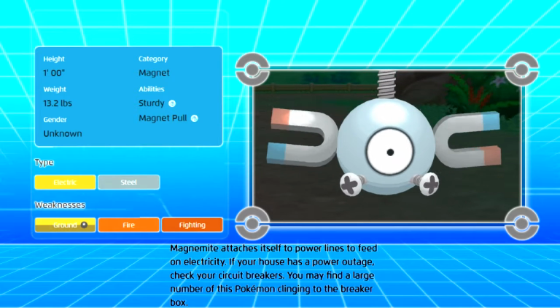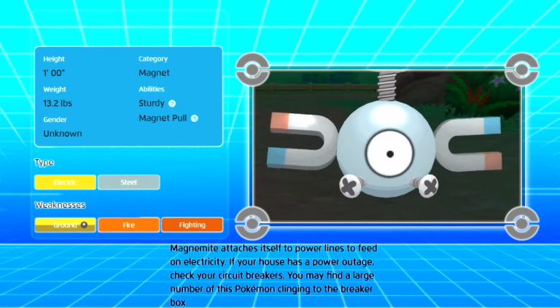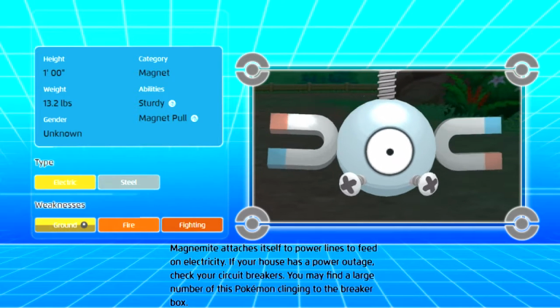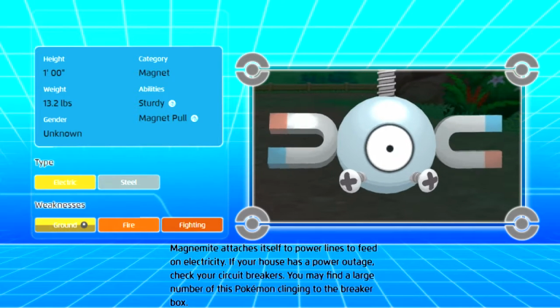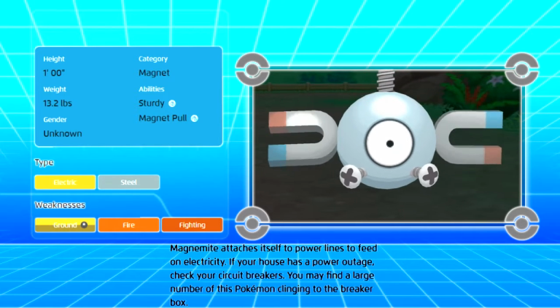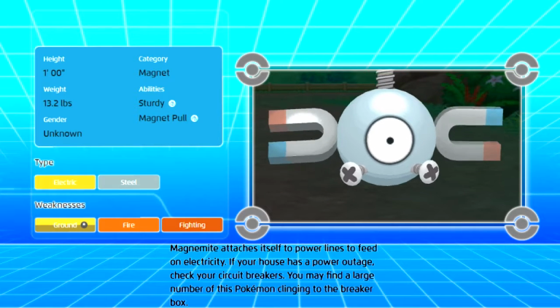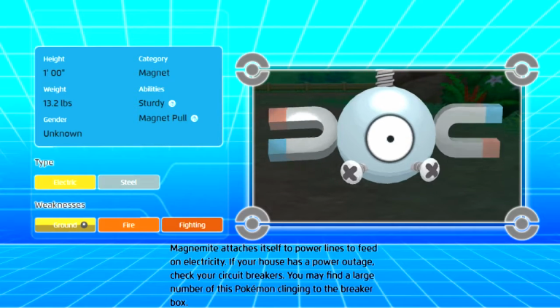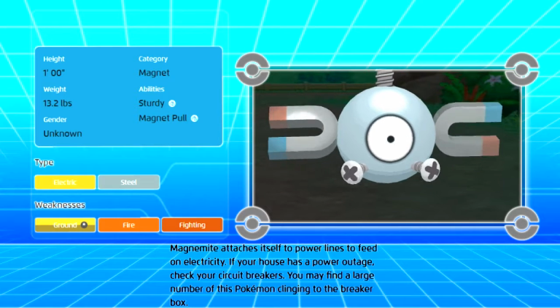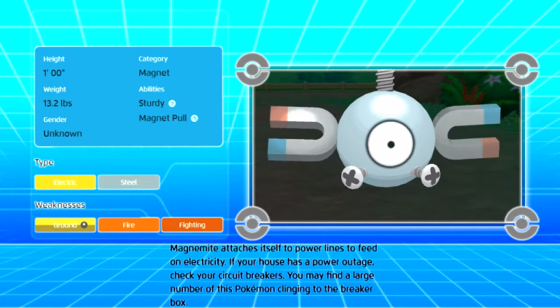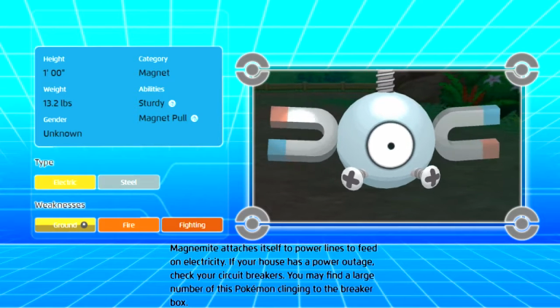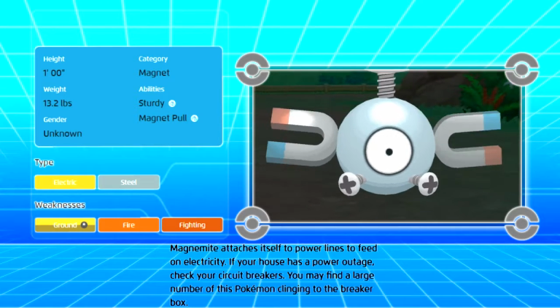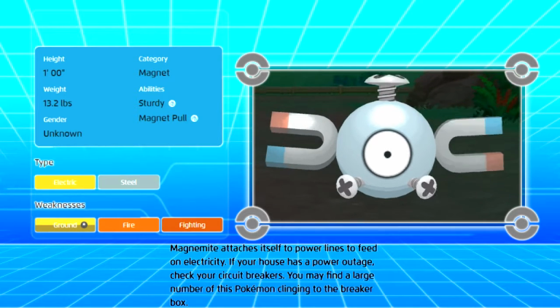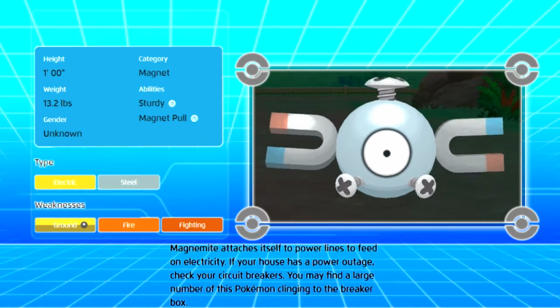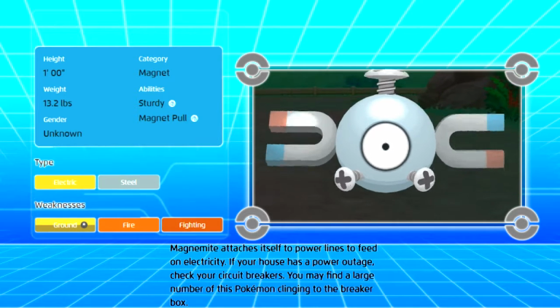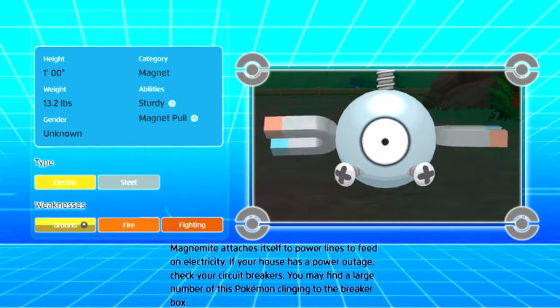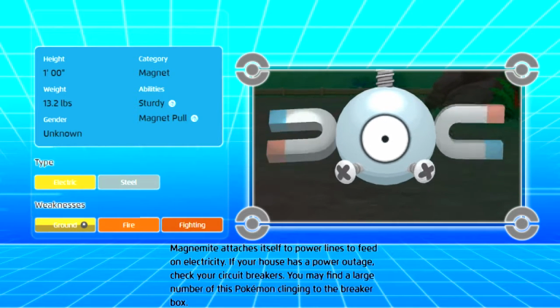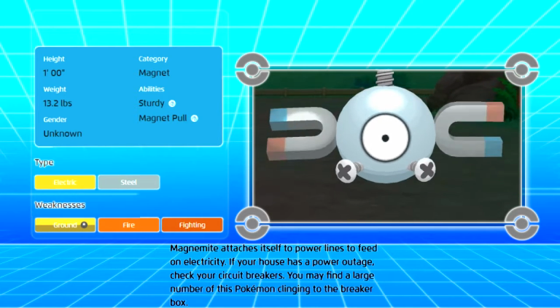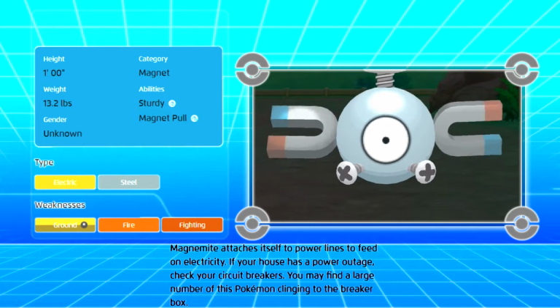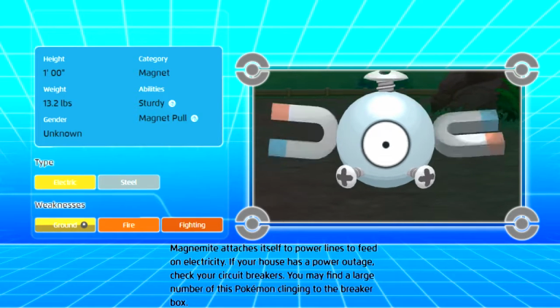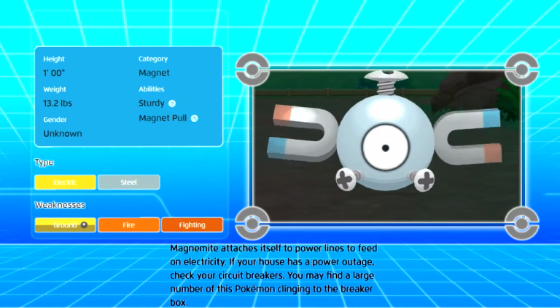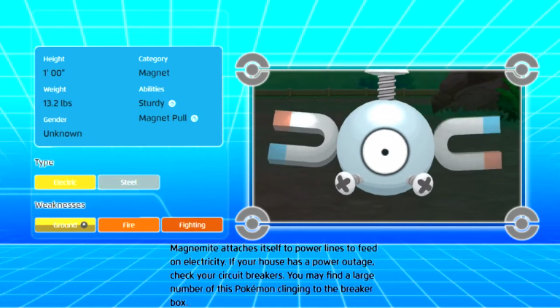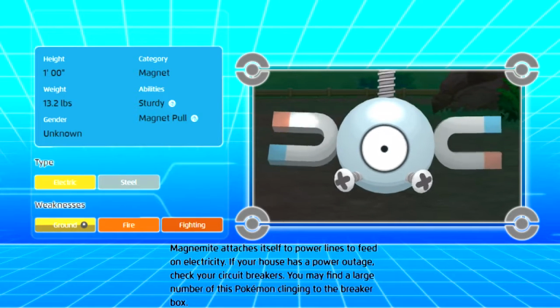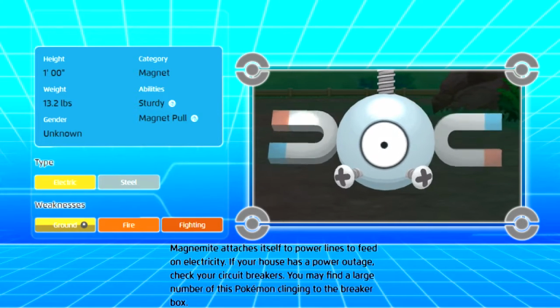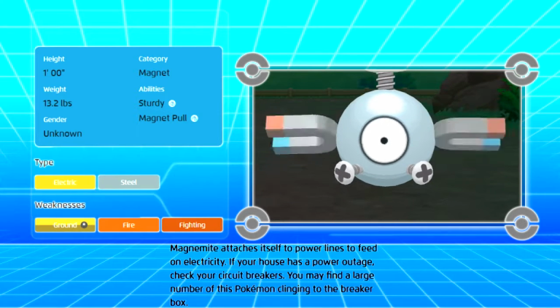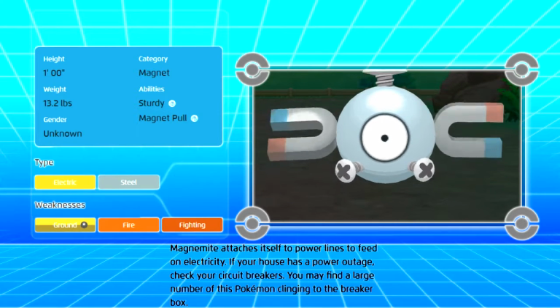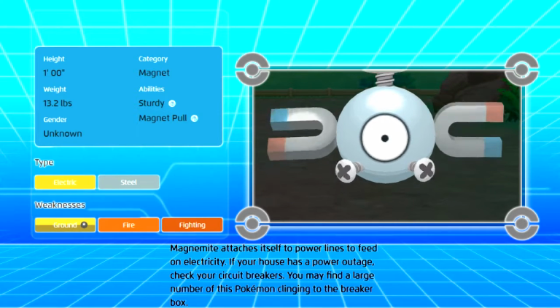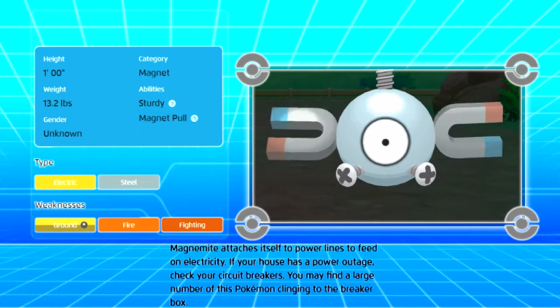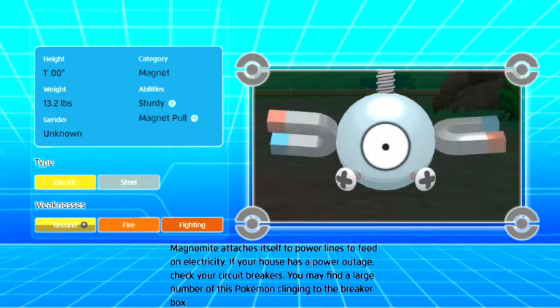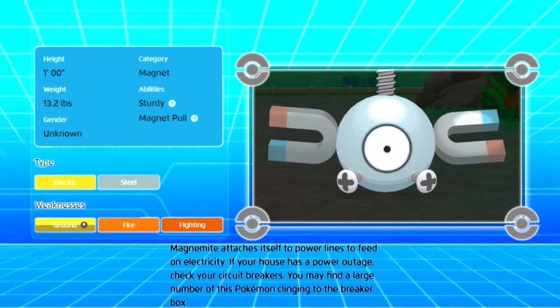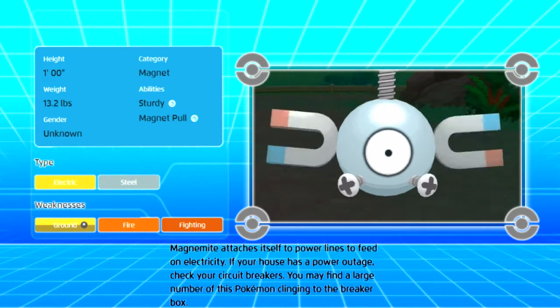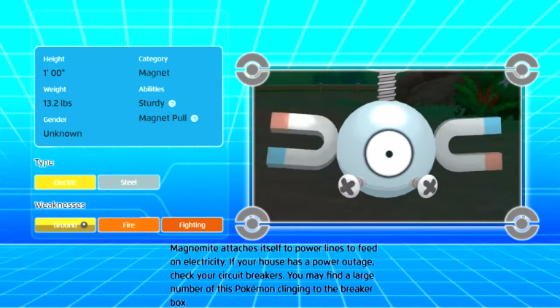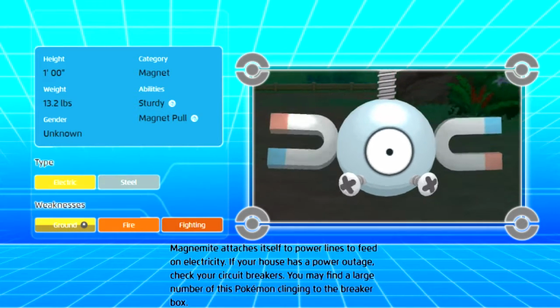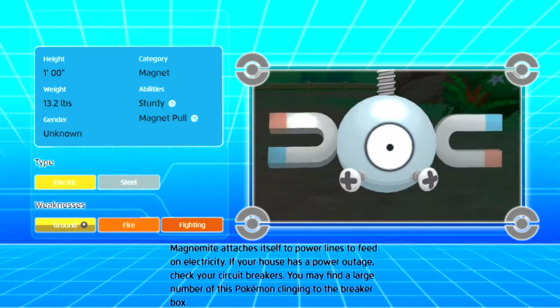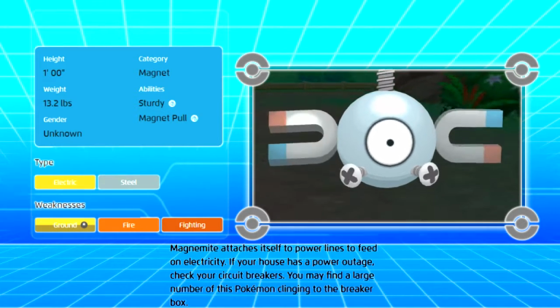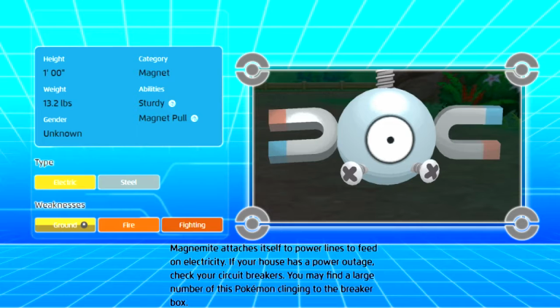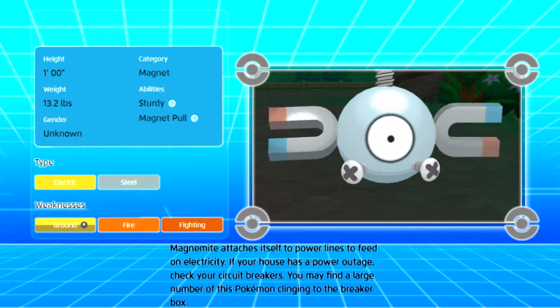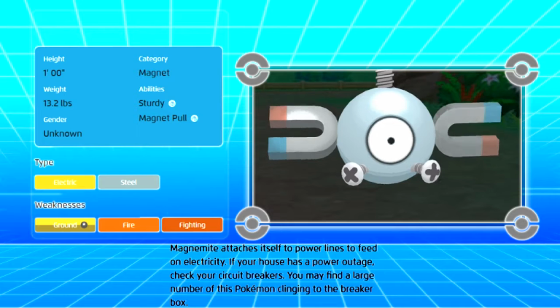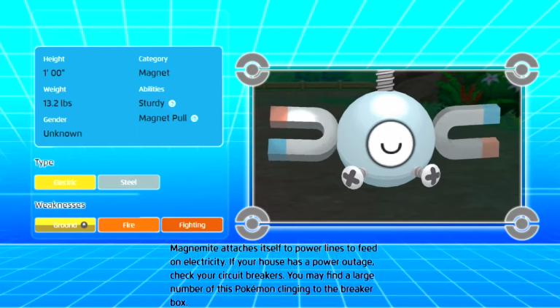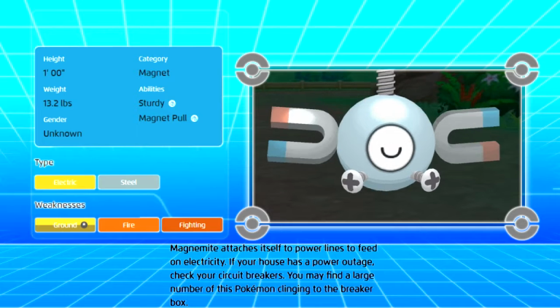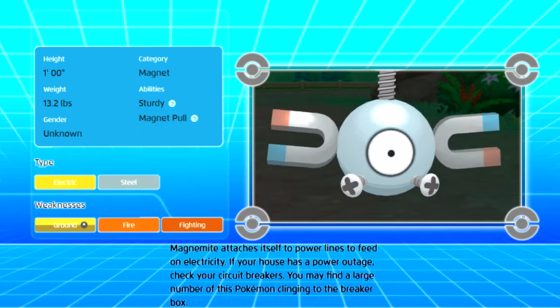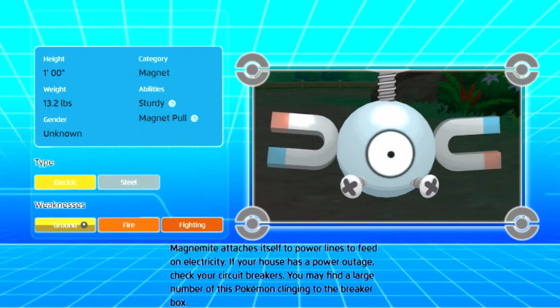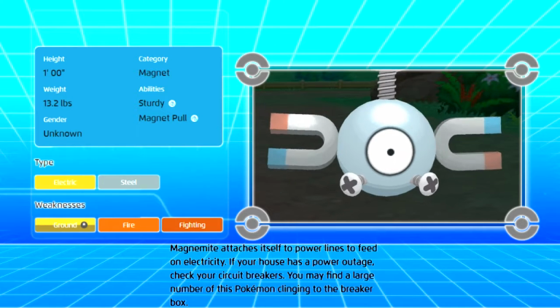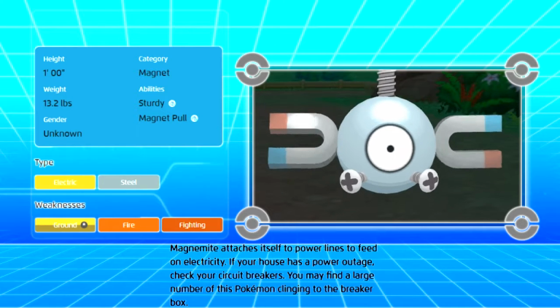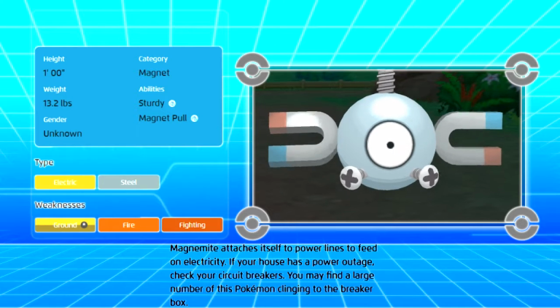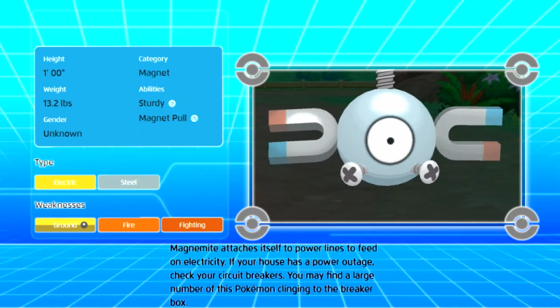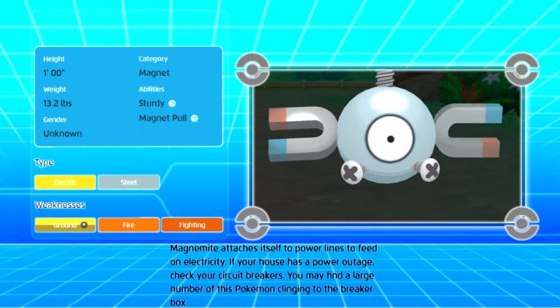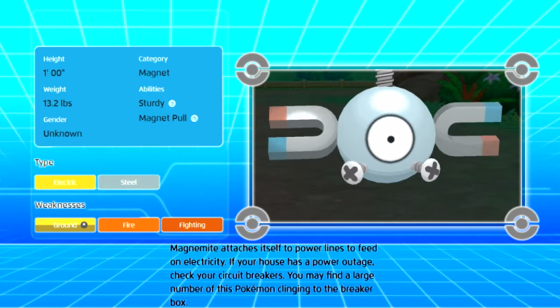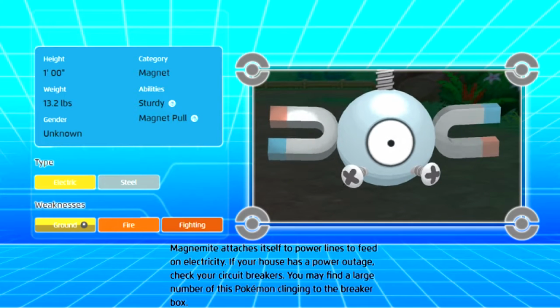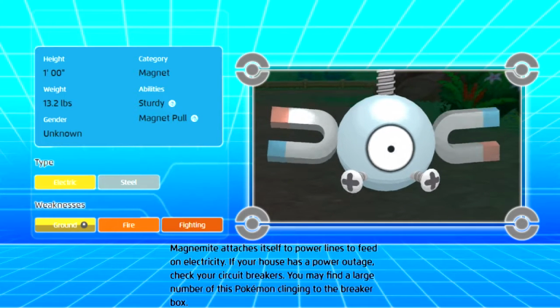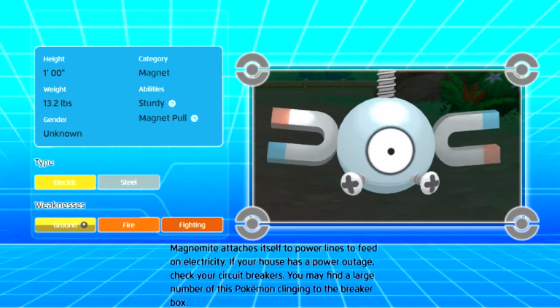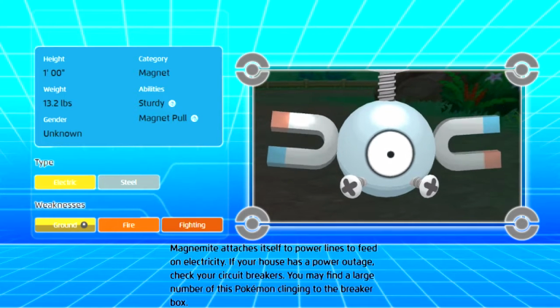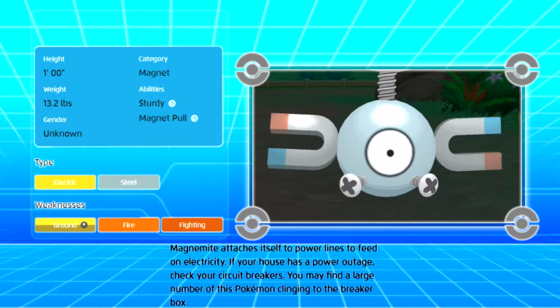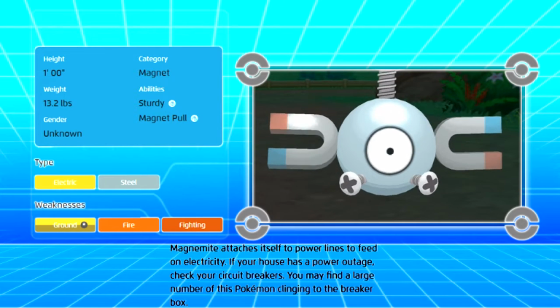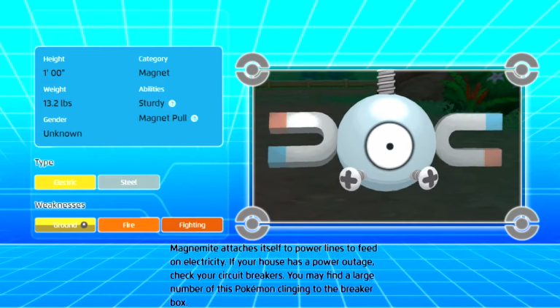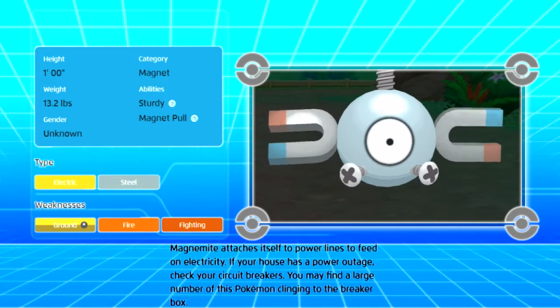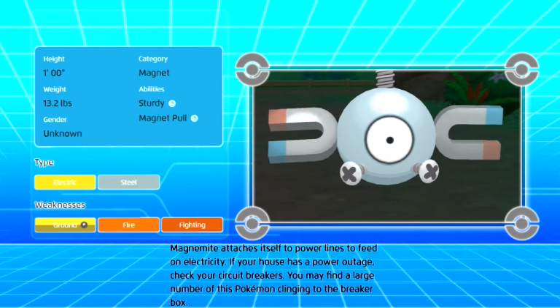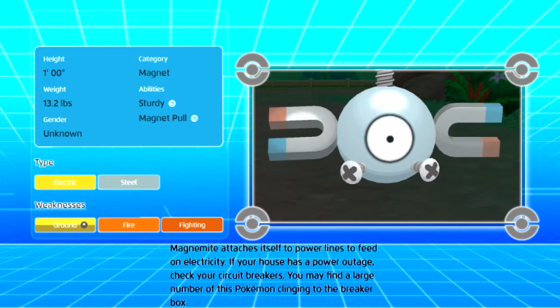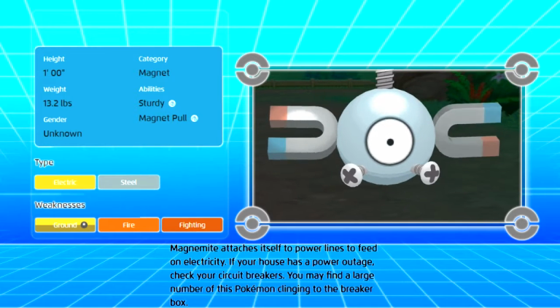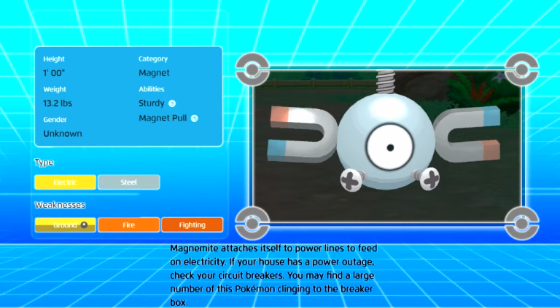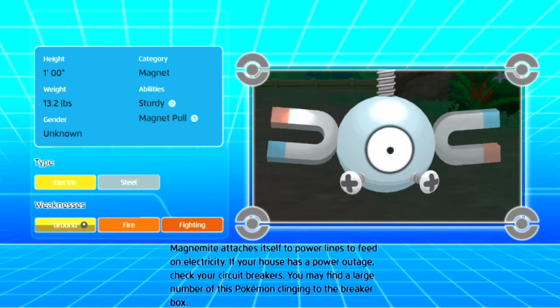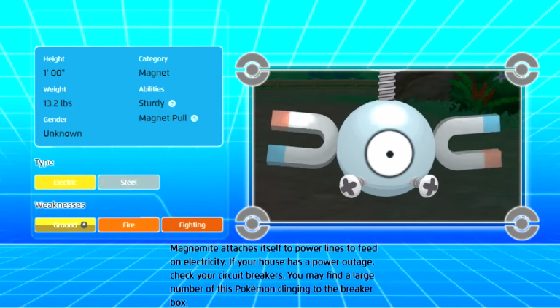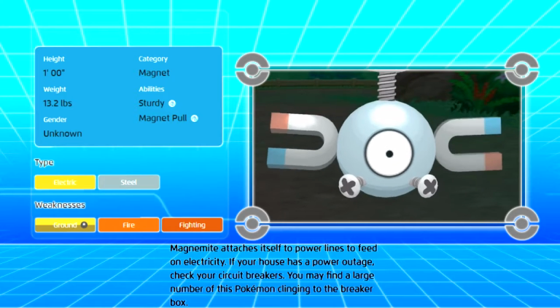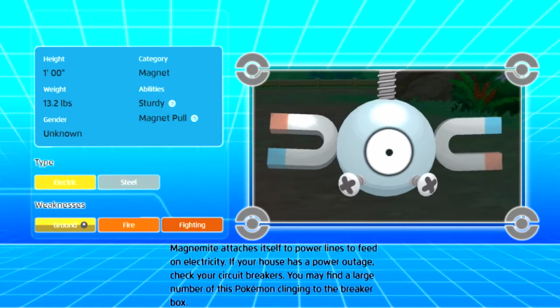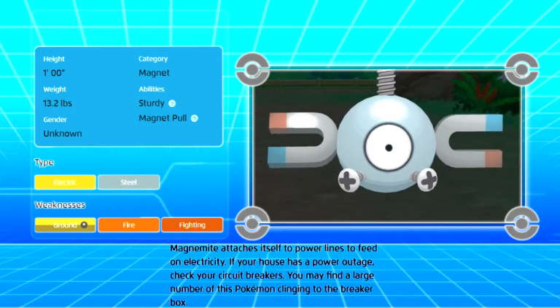Height: 1'00". Weight: 13.2 pounds. Category: Magnet.